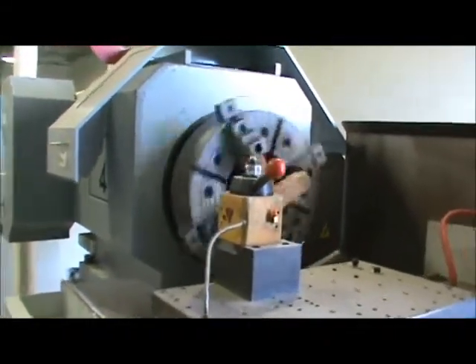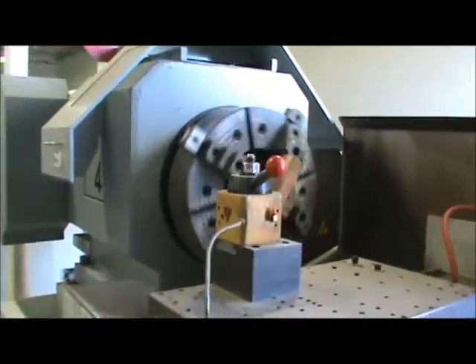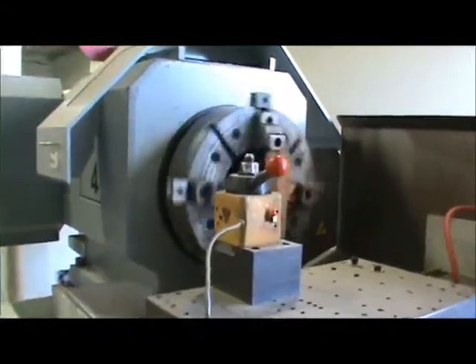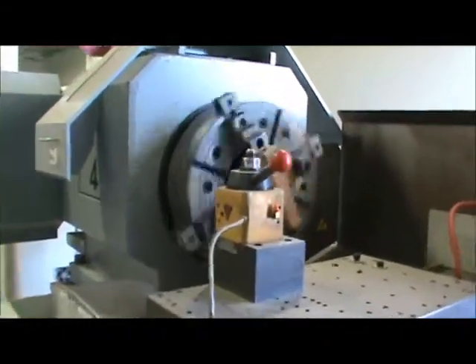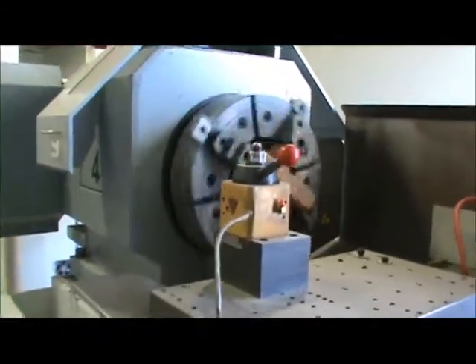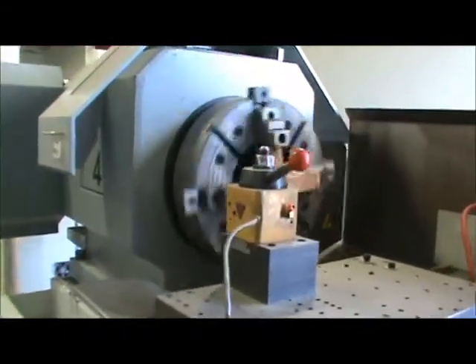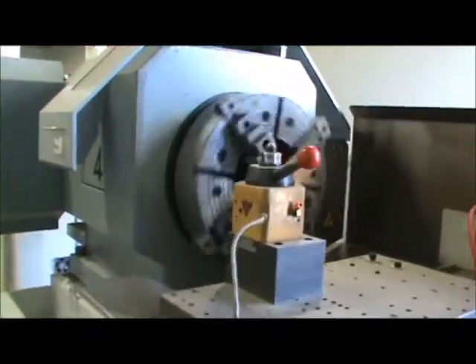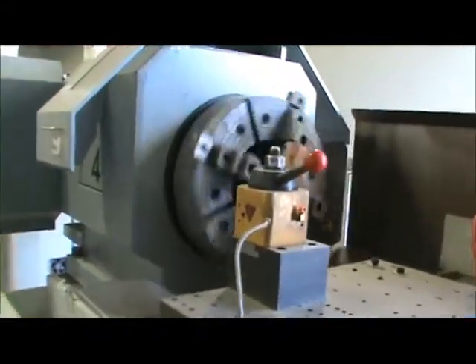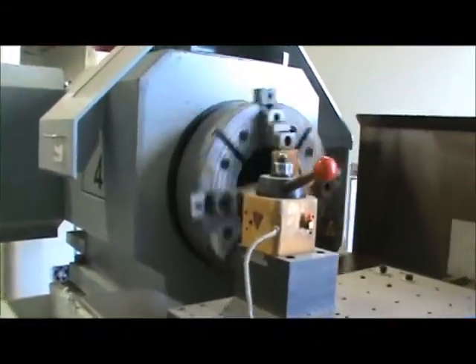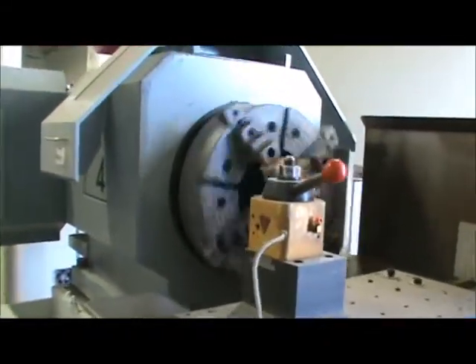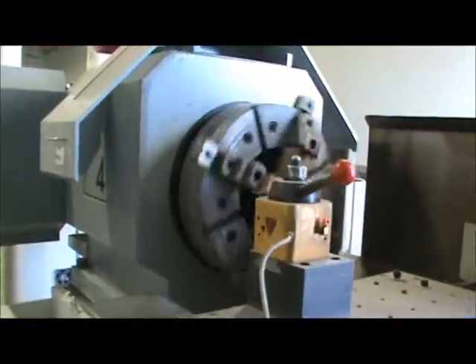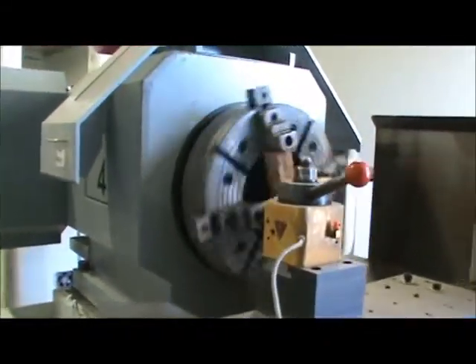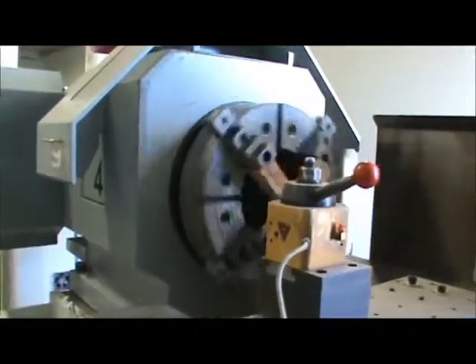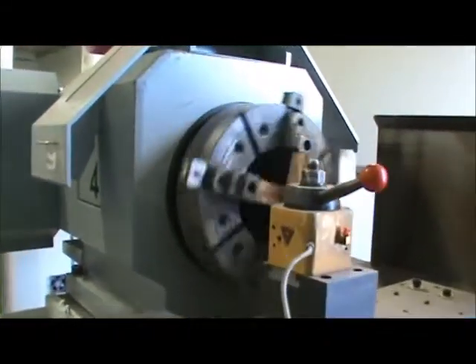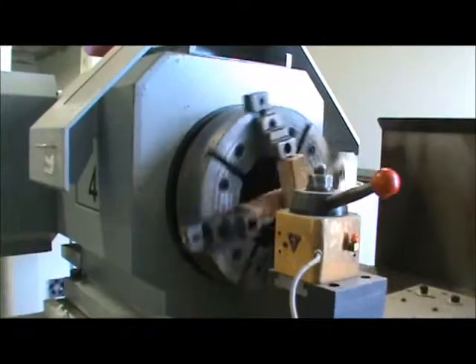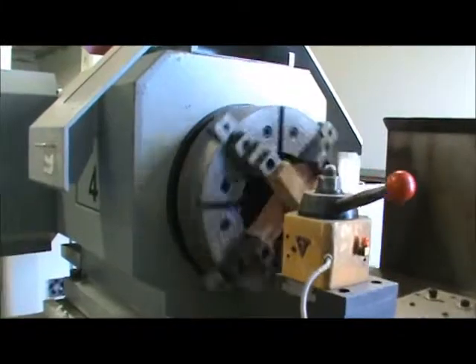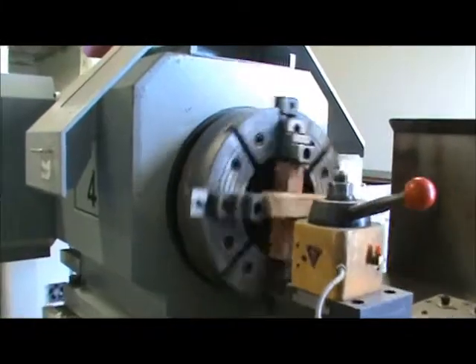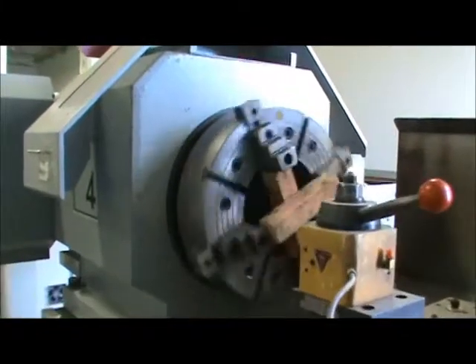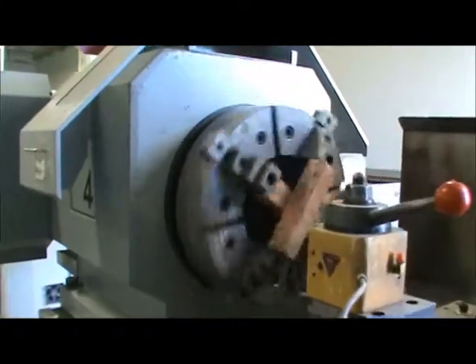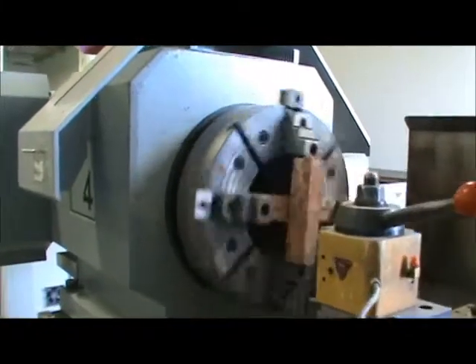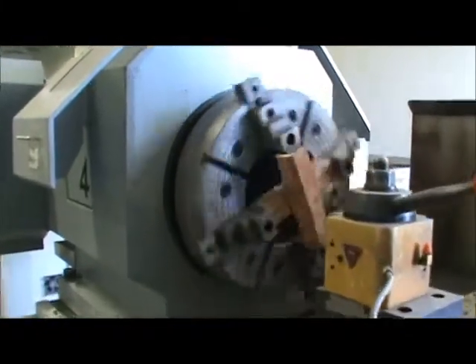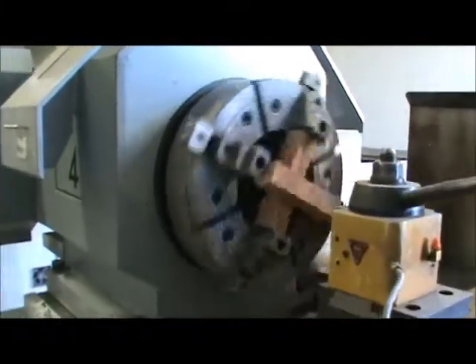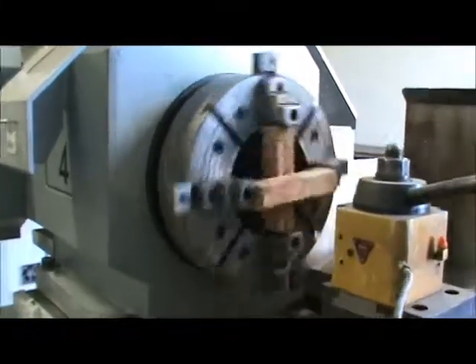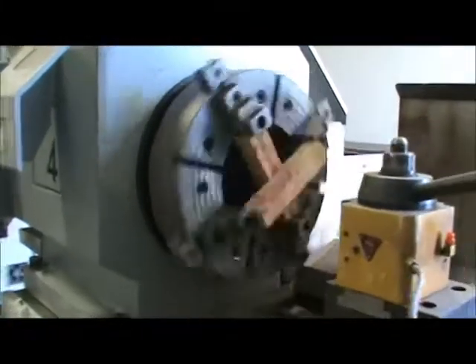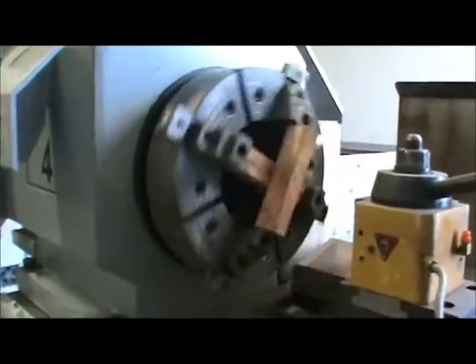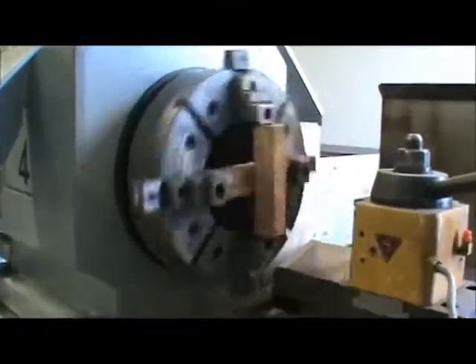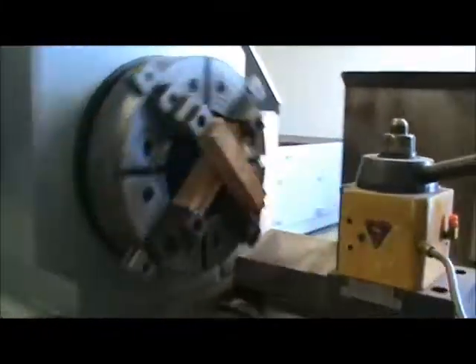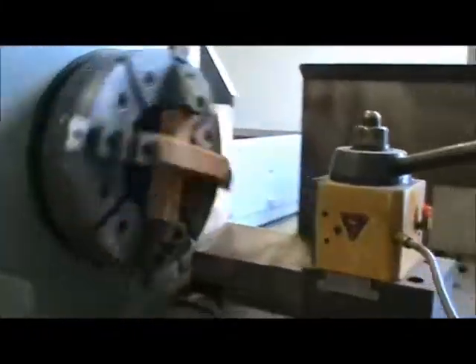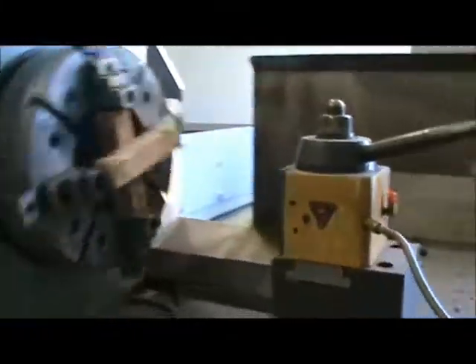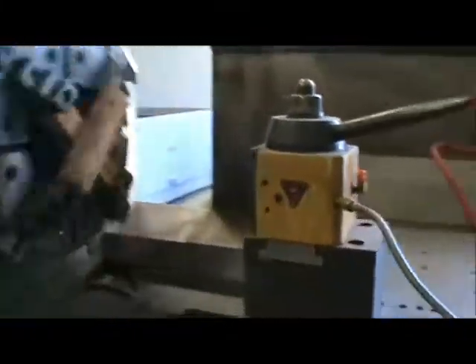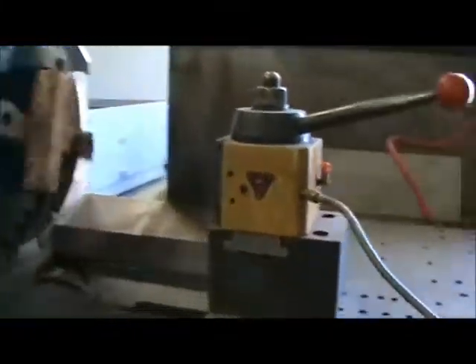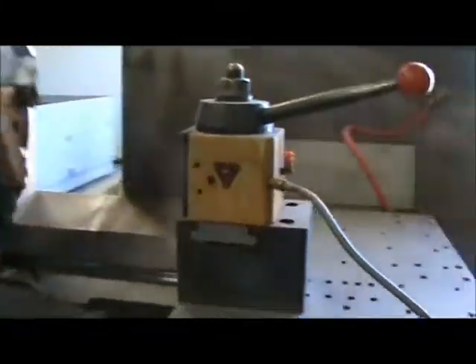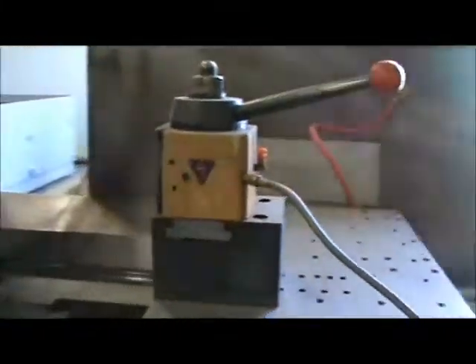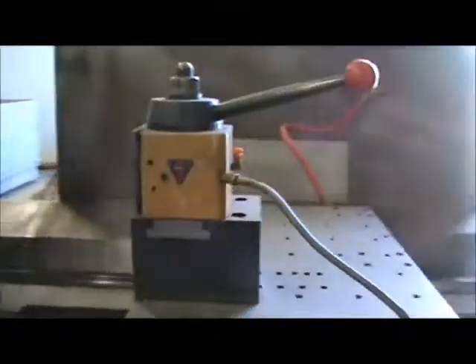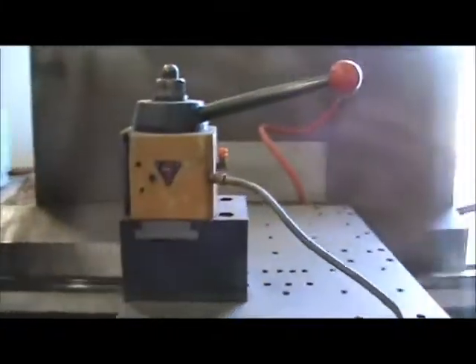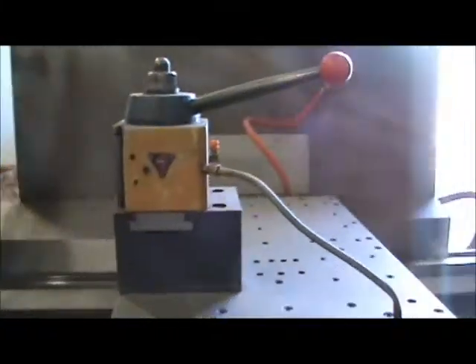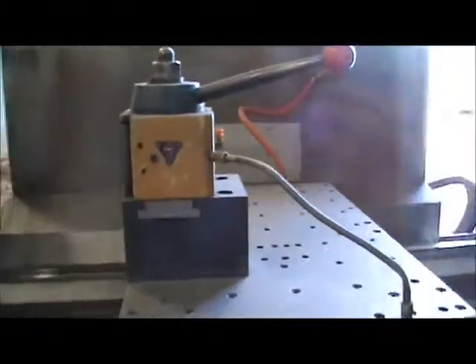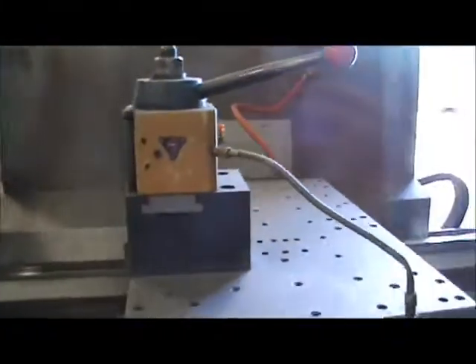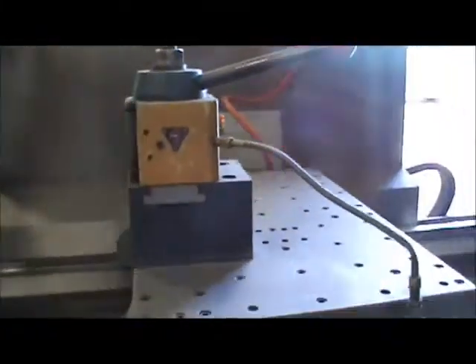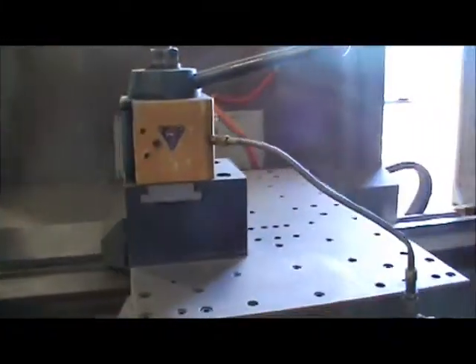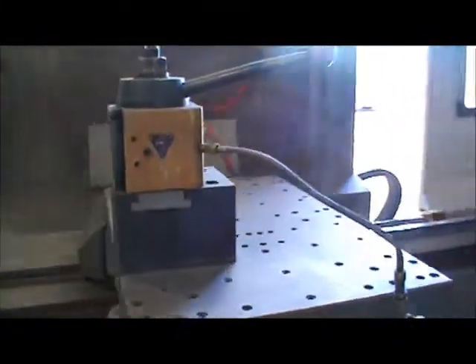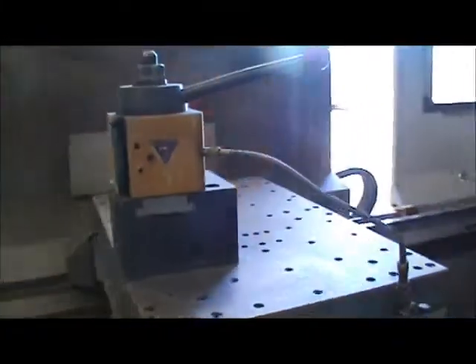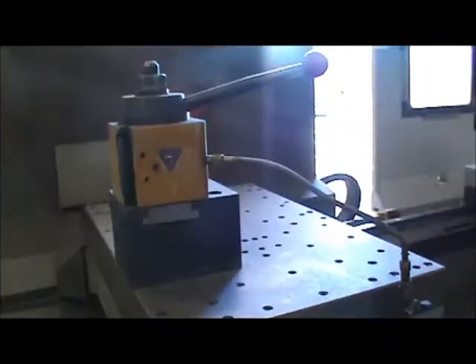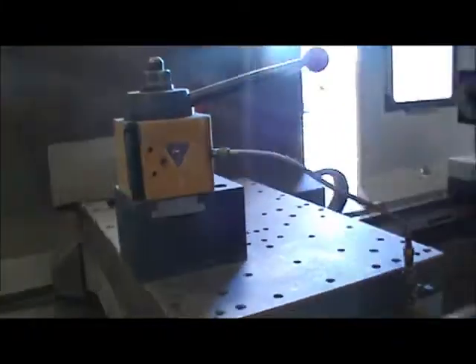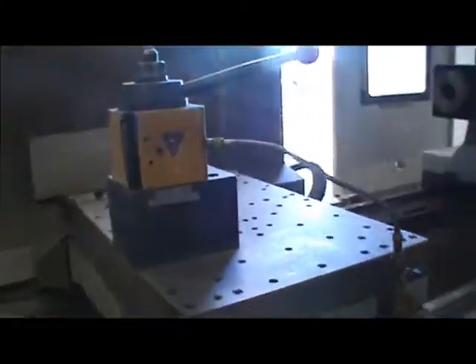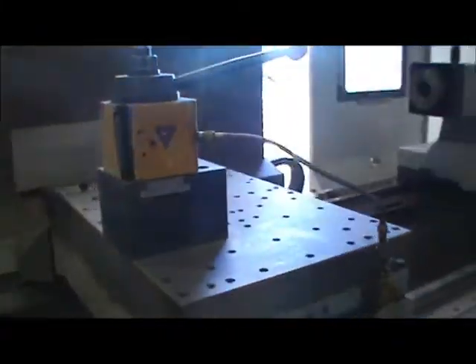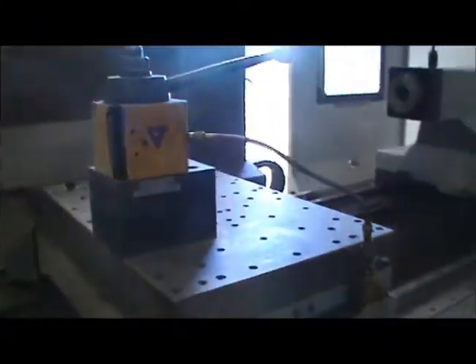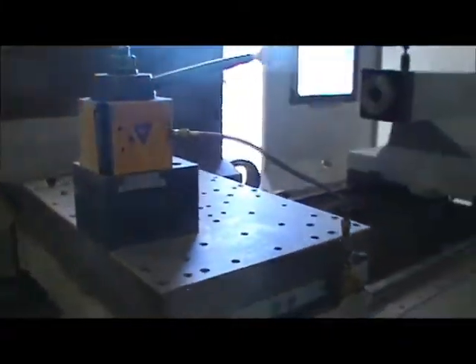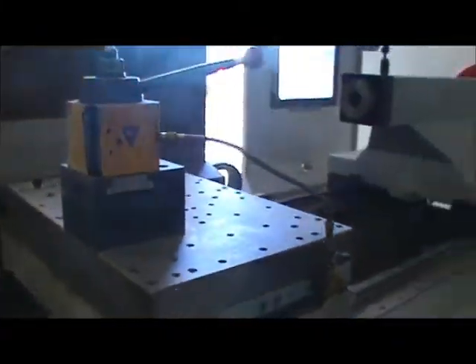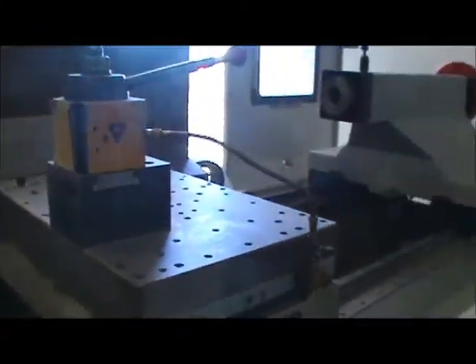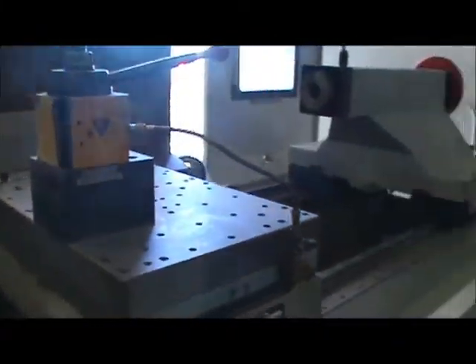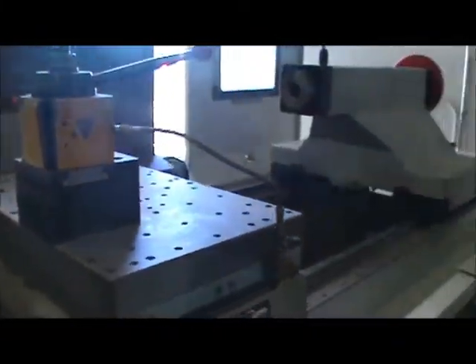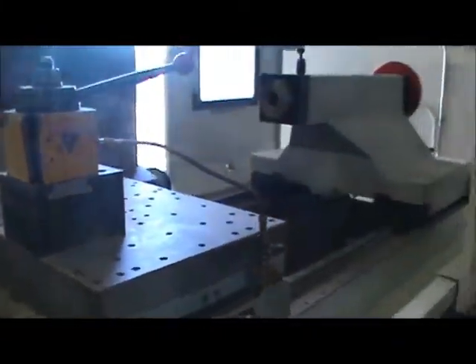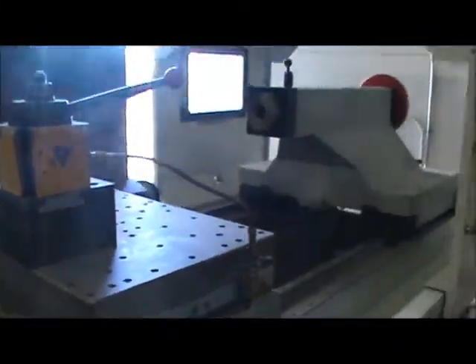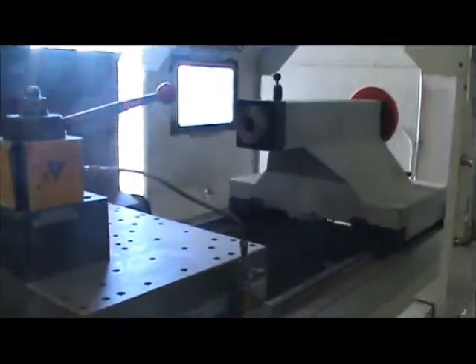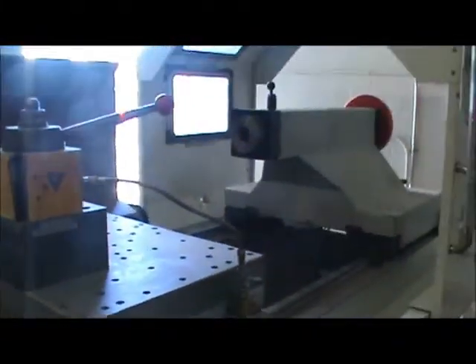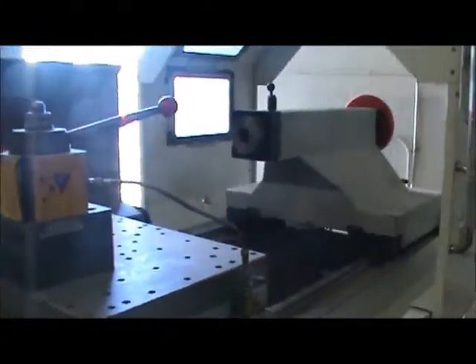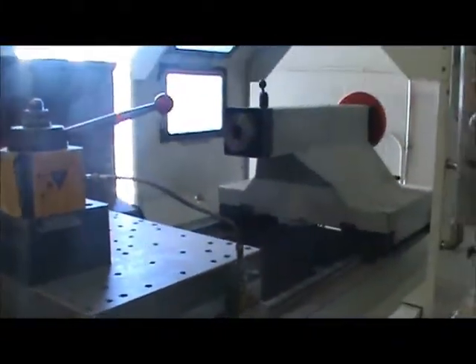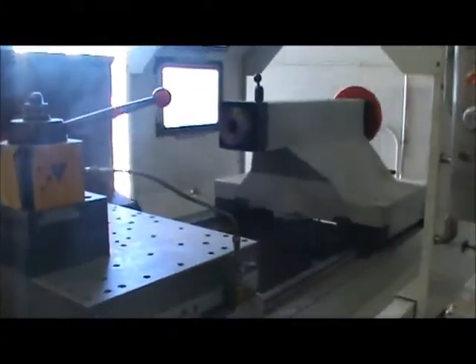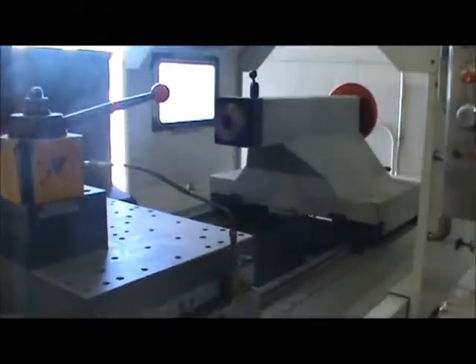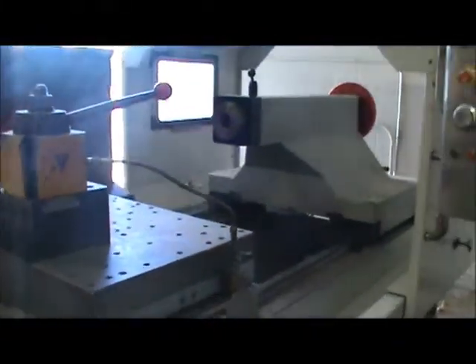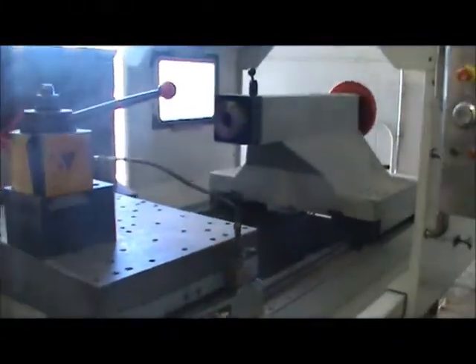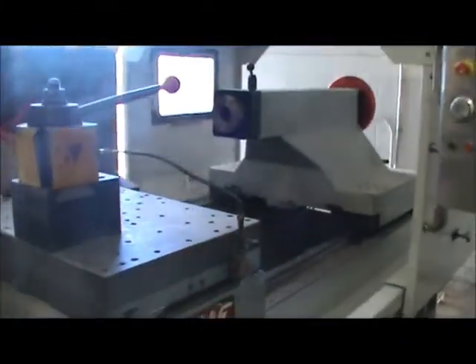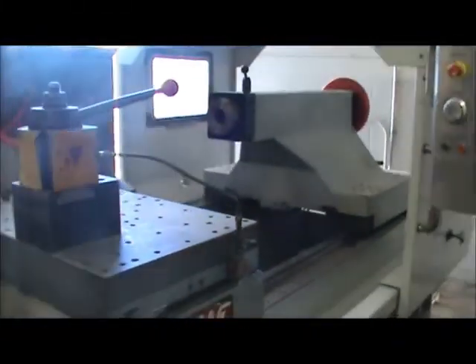We're running the spindle right now at 50 RPM, just cycling the axes. It does have the tailstock.